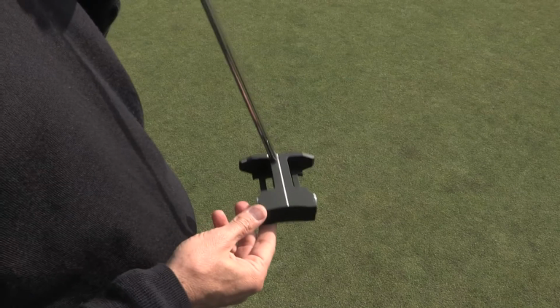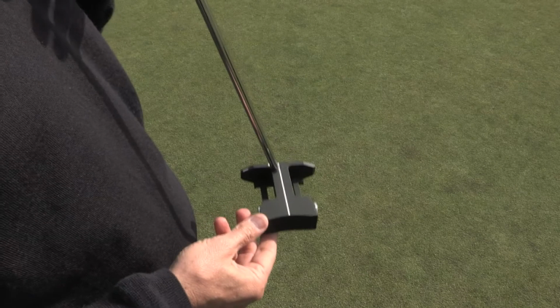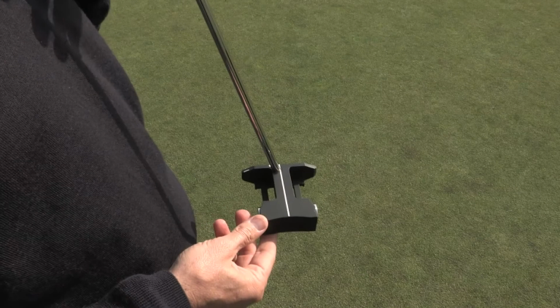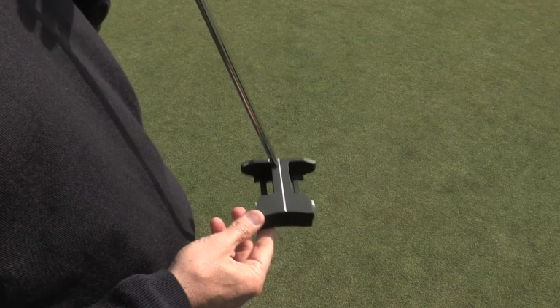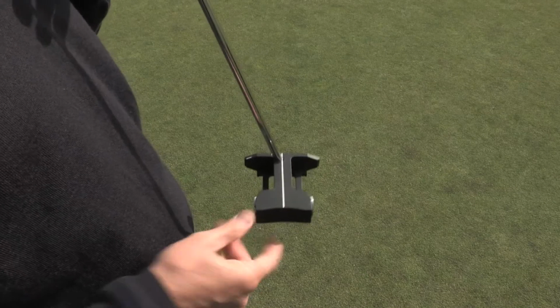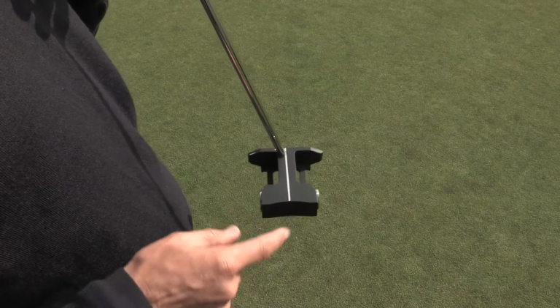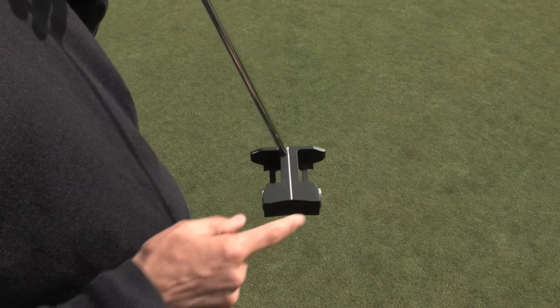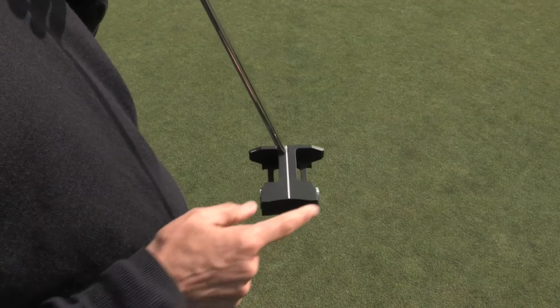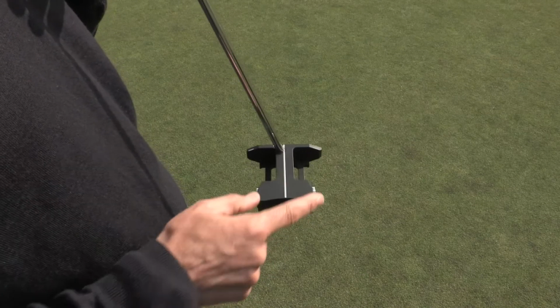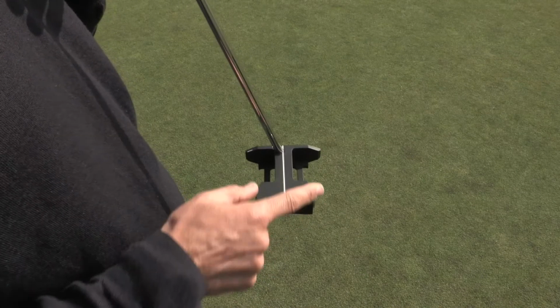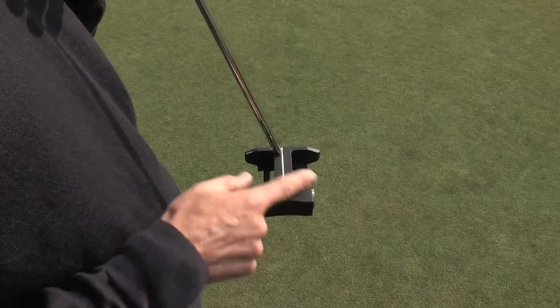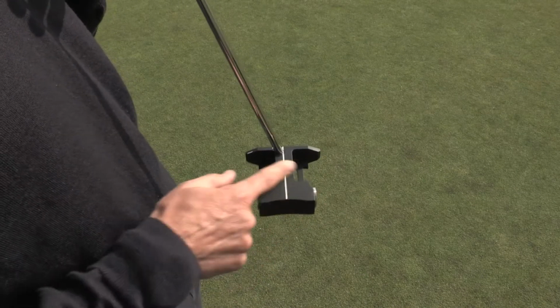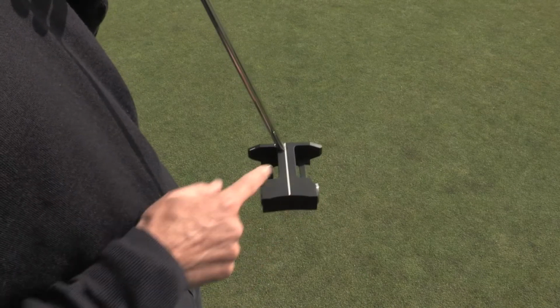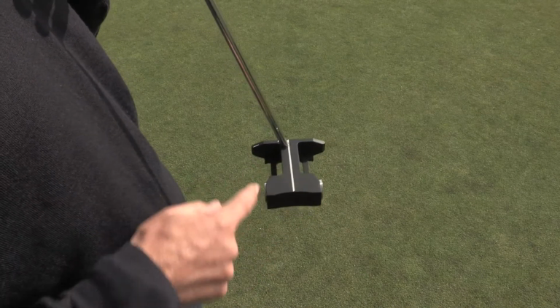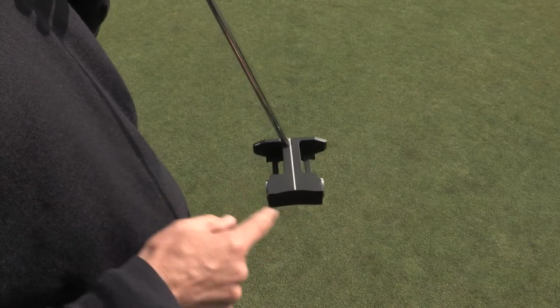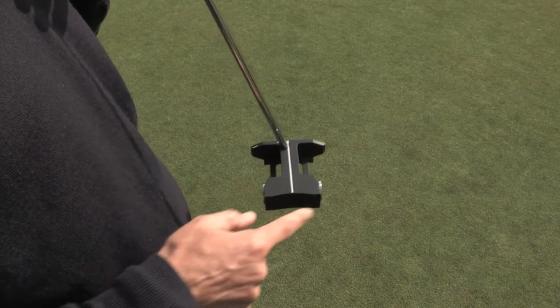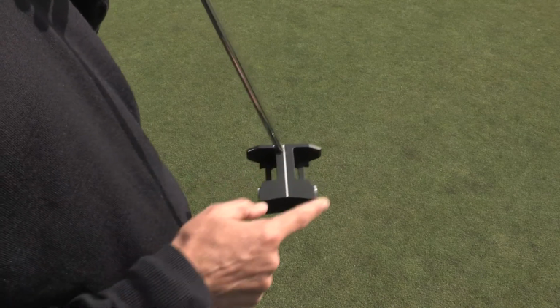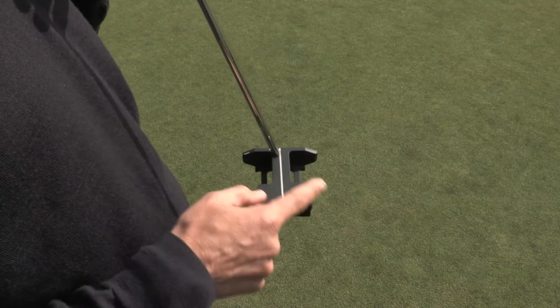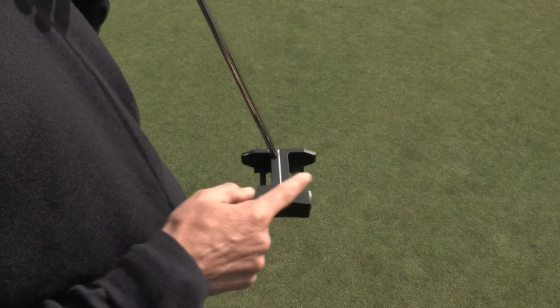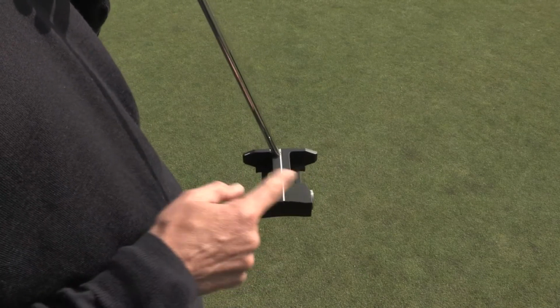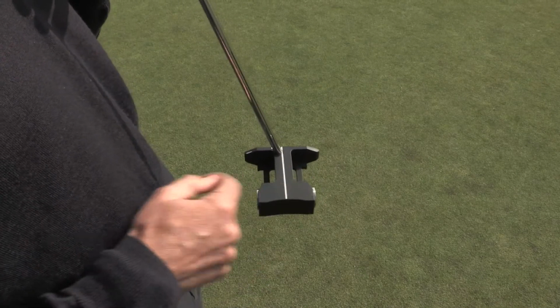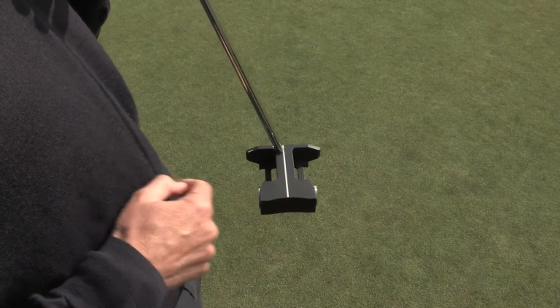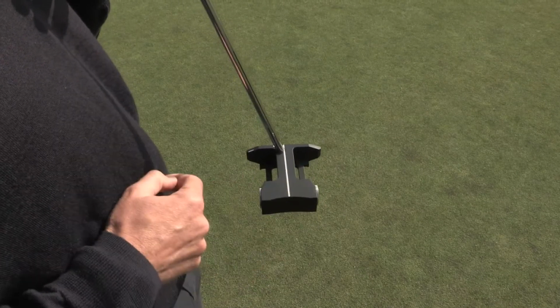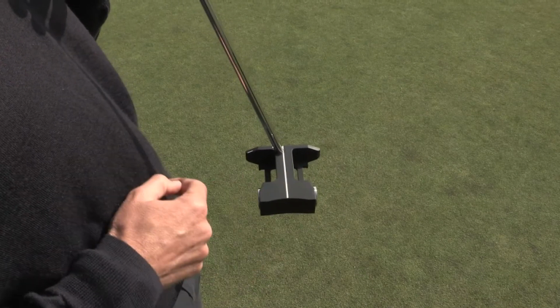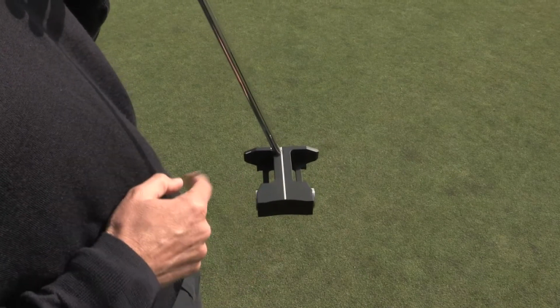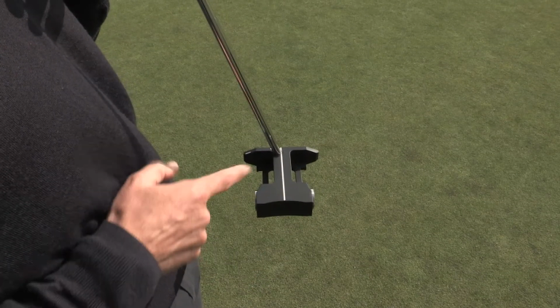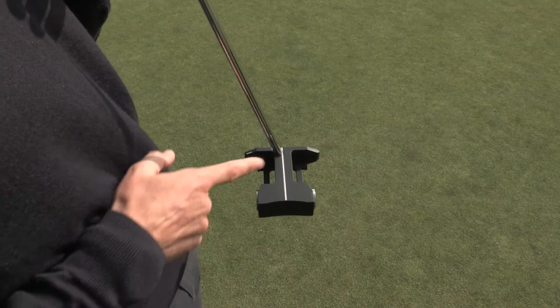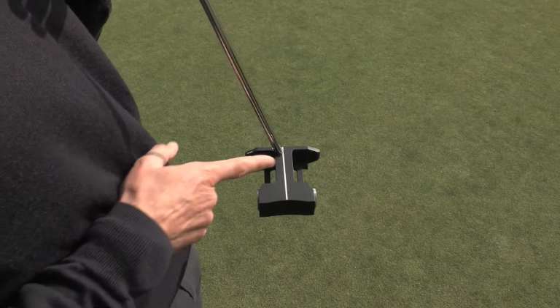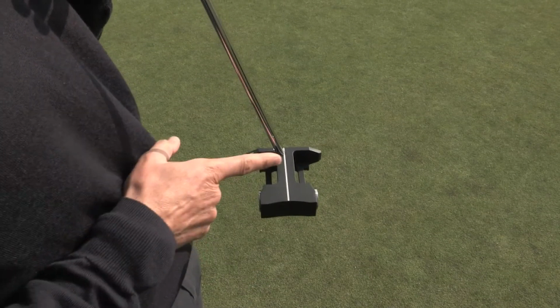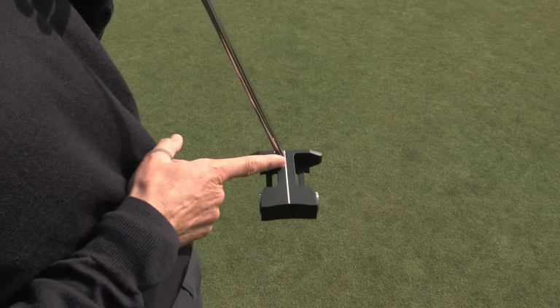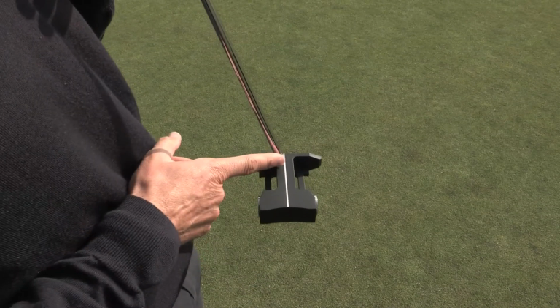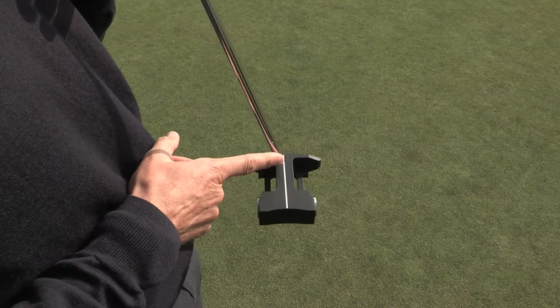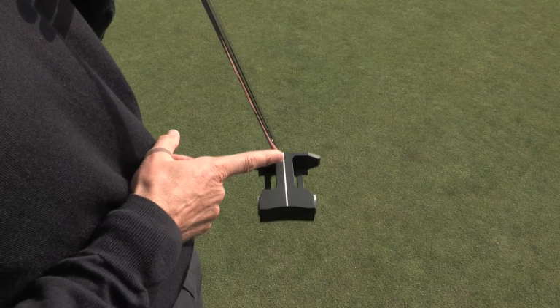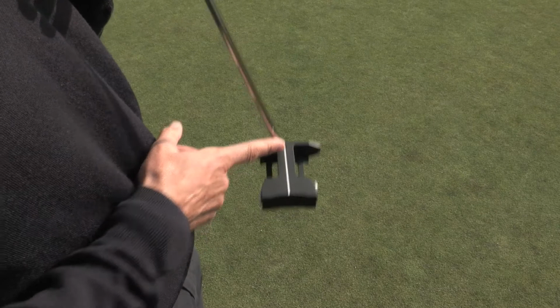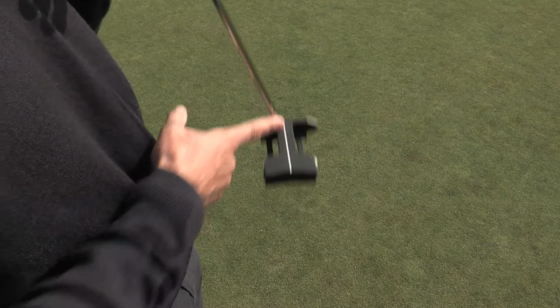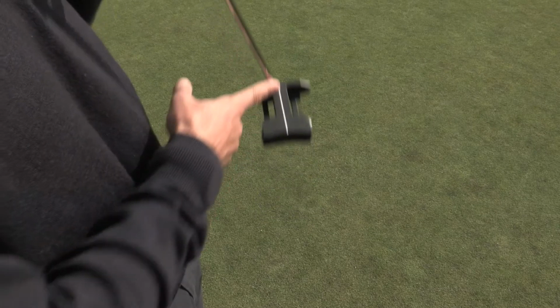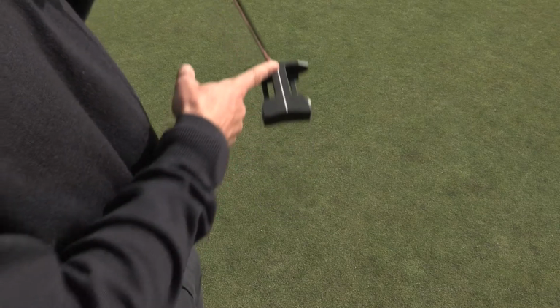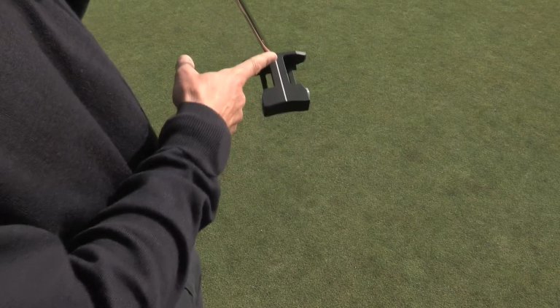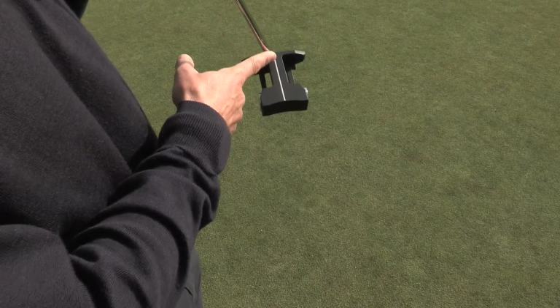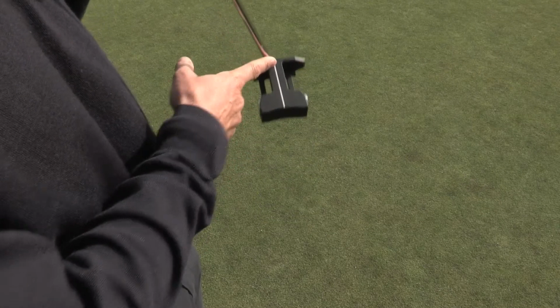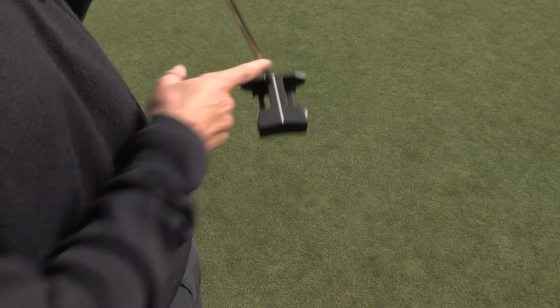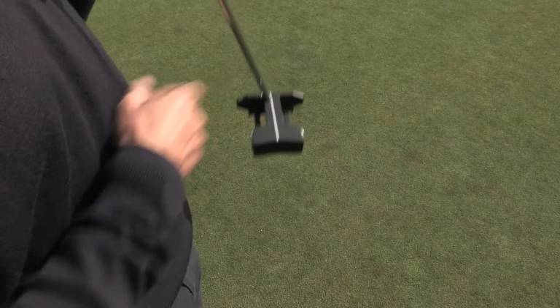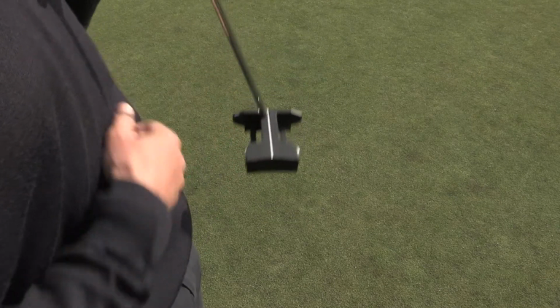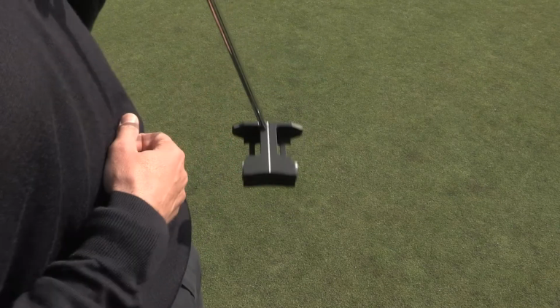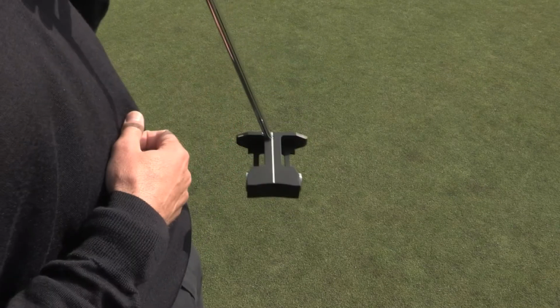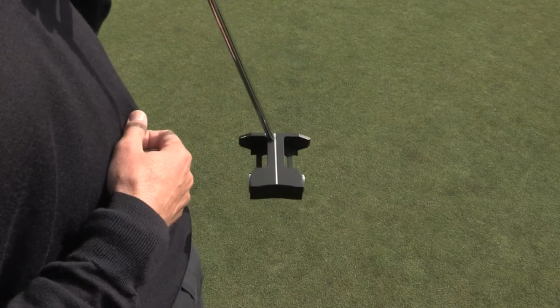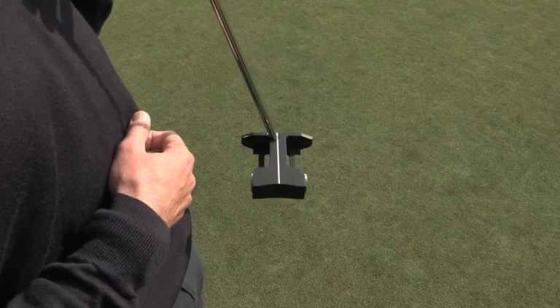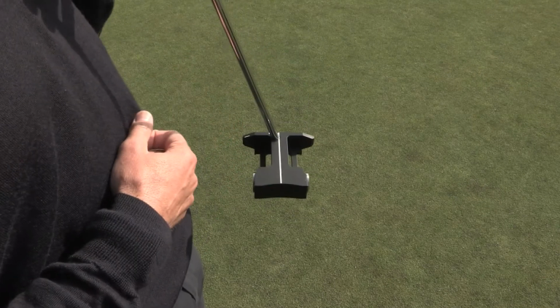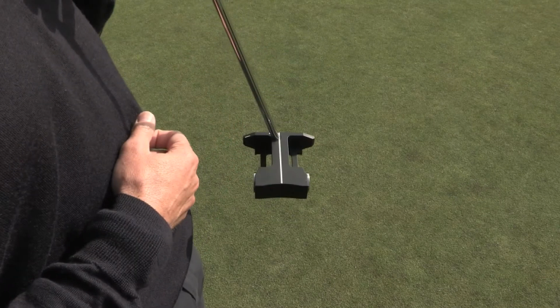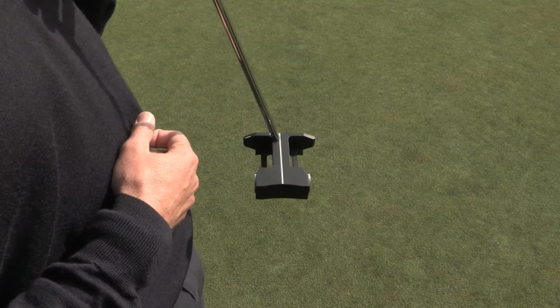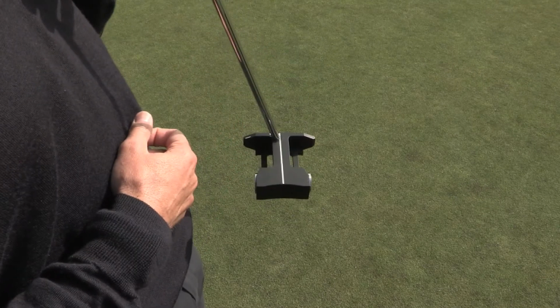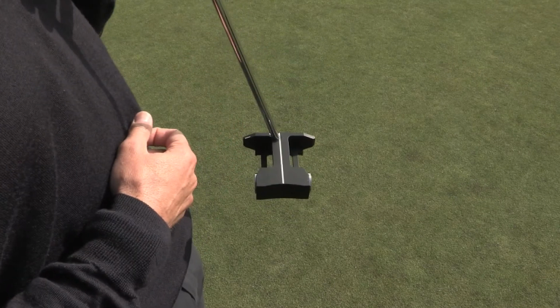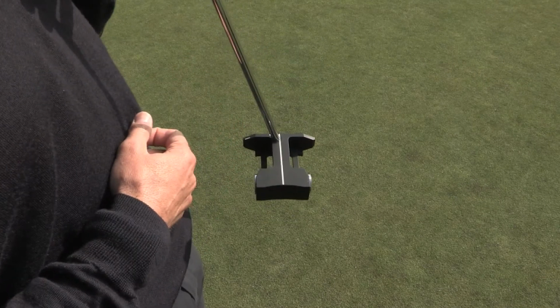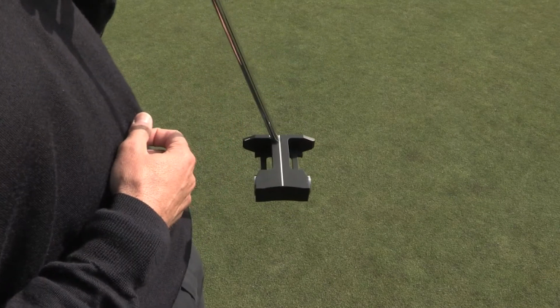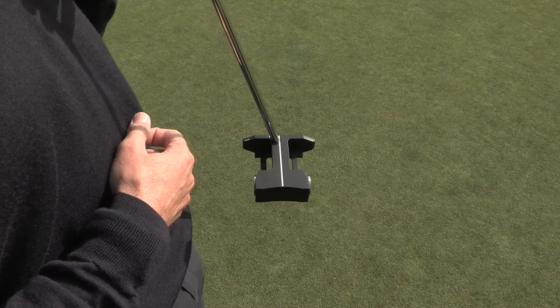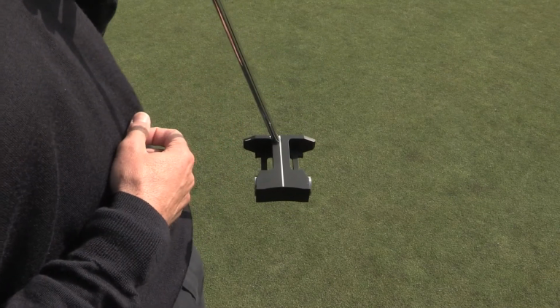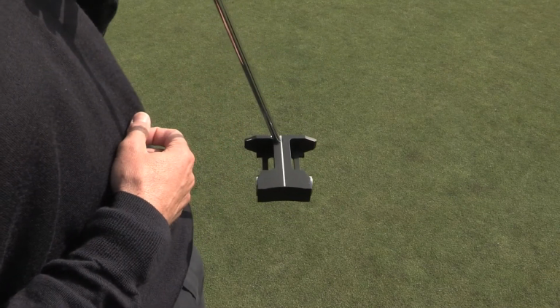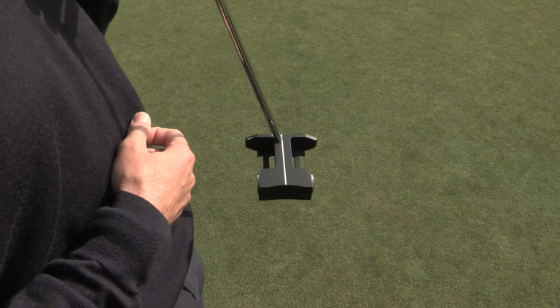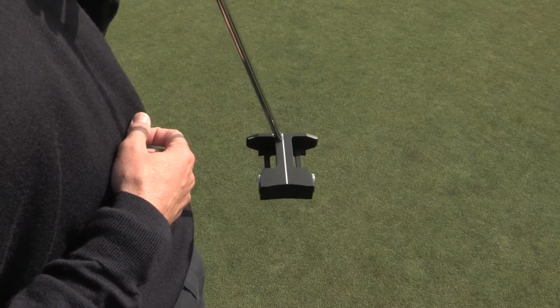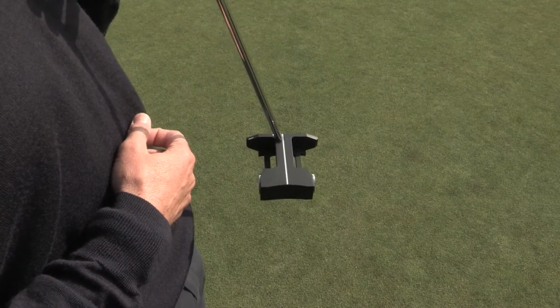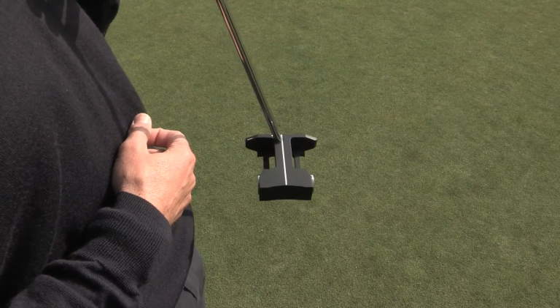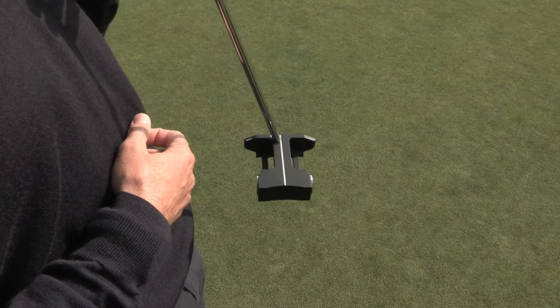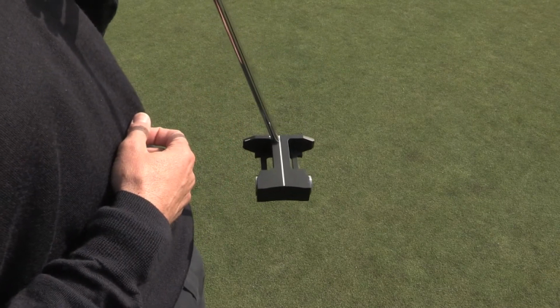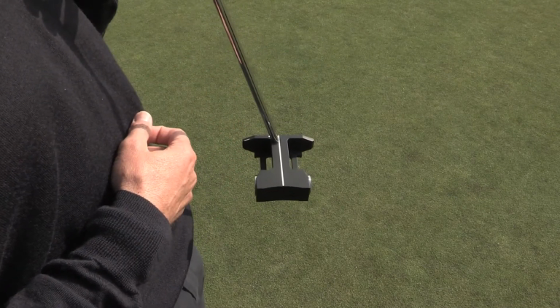This is due to the head weight concentrated towards the rear of the putter head. The downswing acceleration pulls the head by the shaft and moves it square.